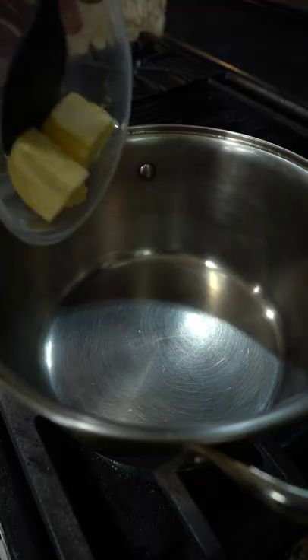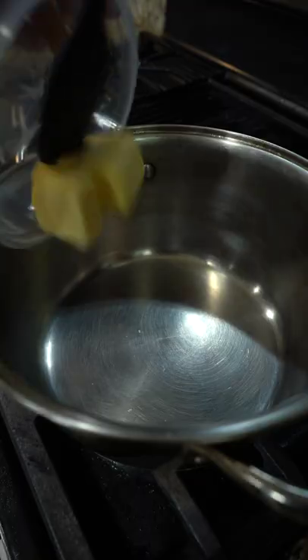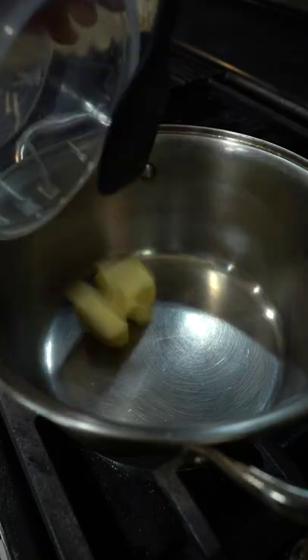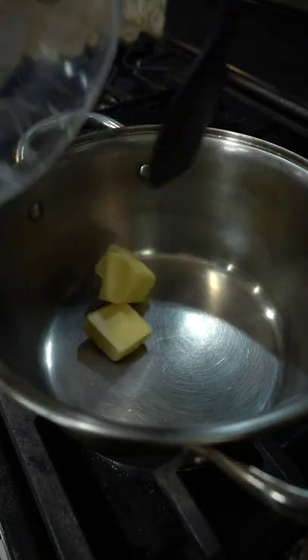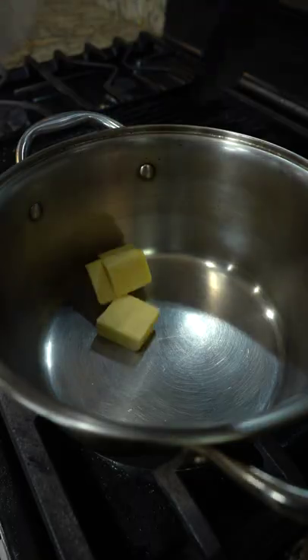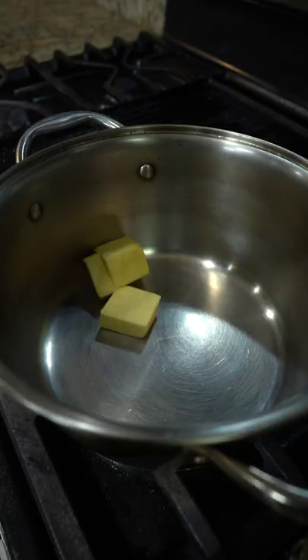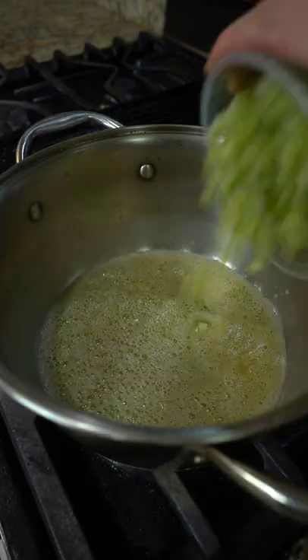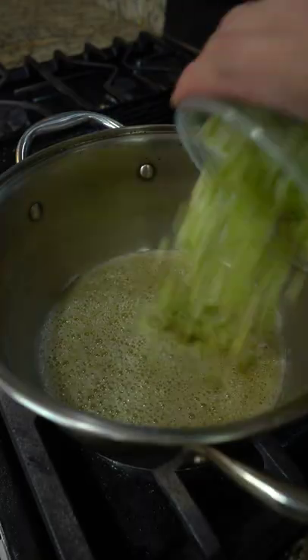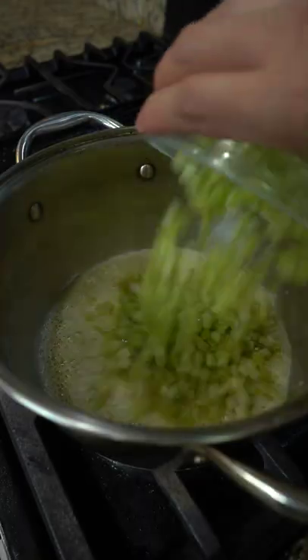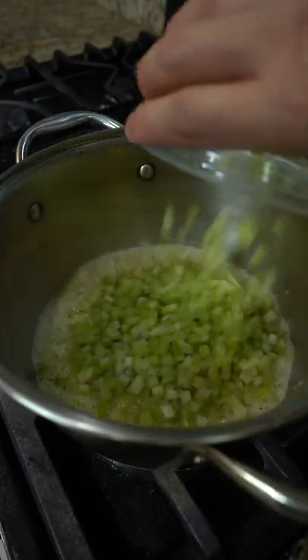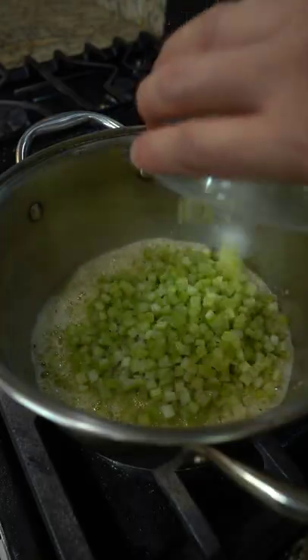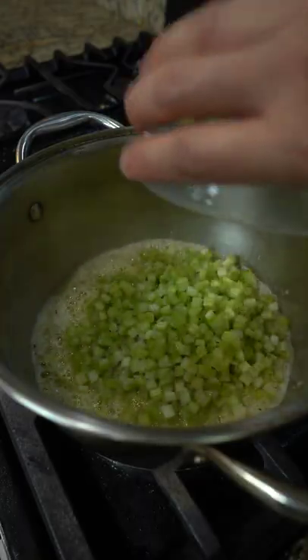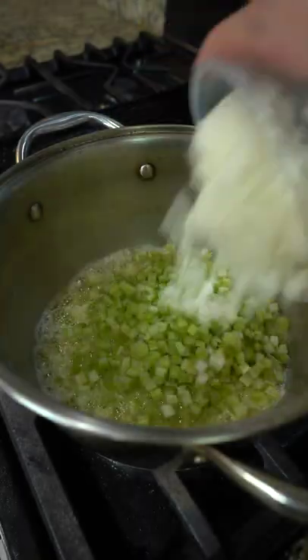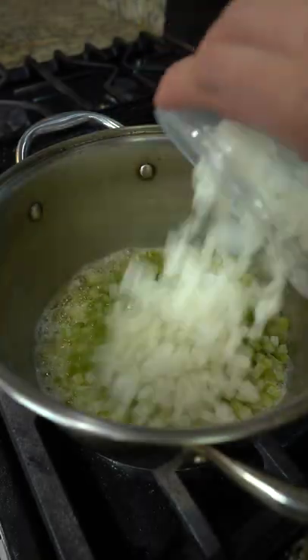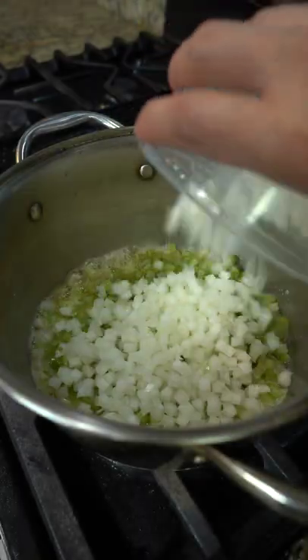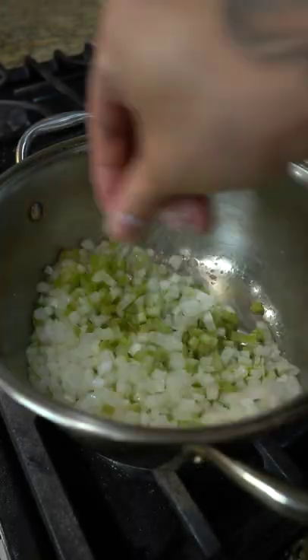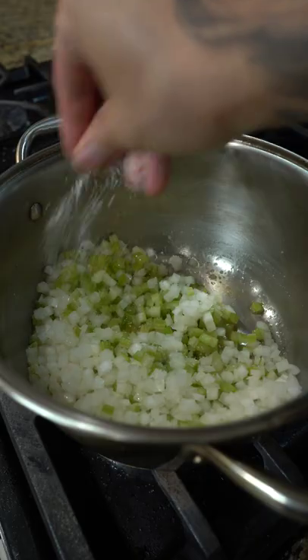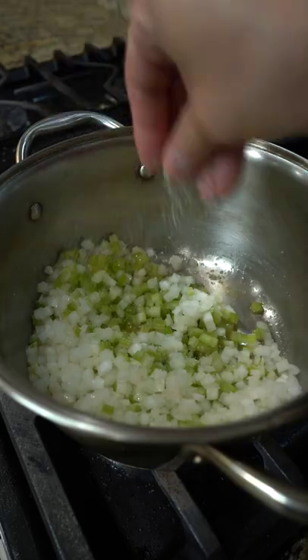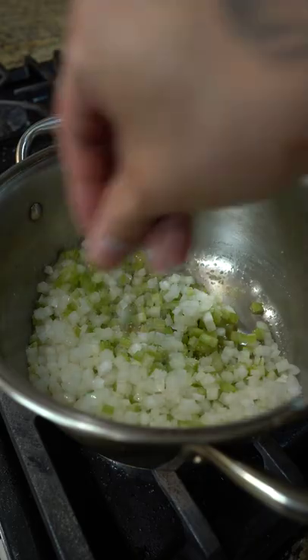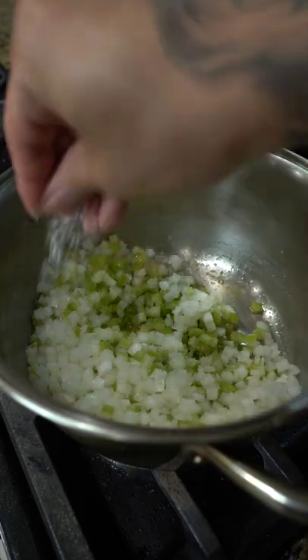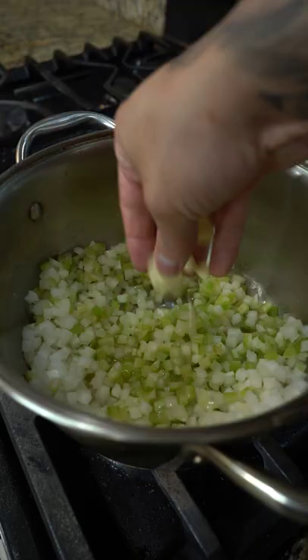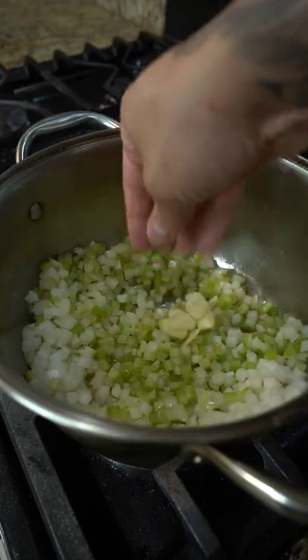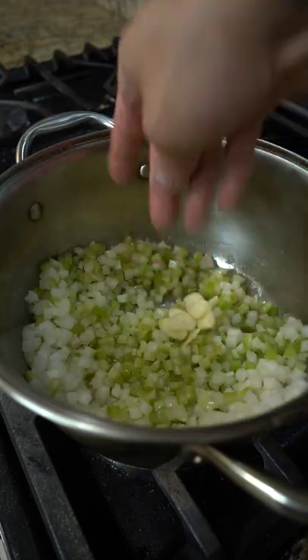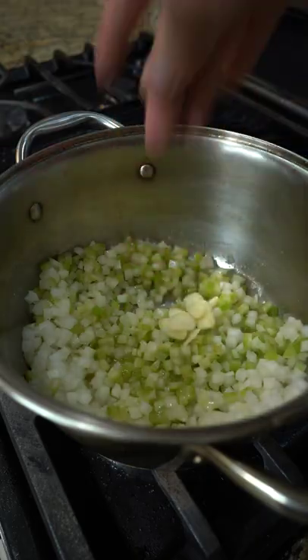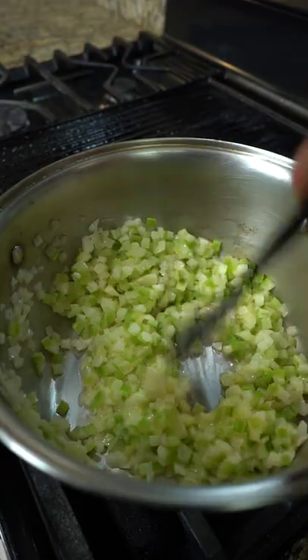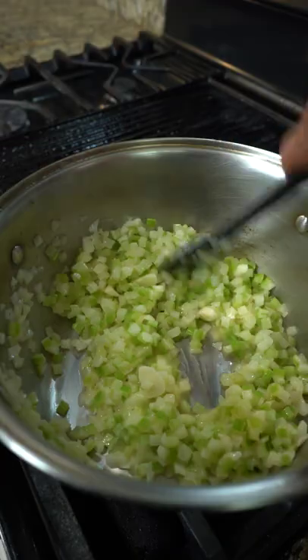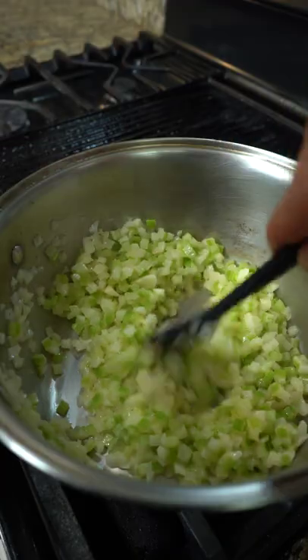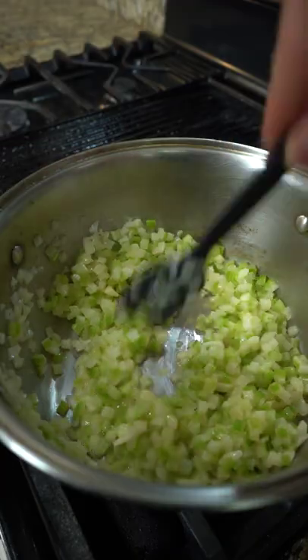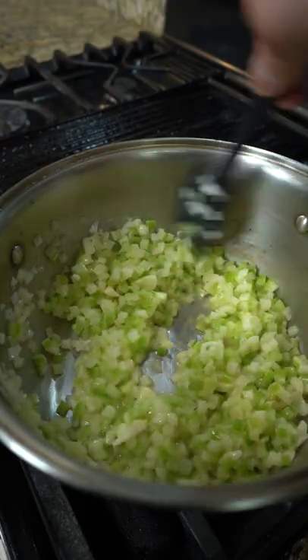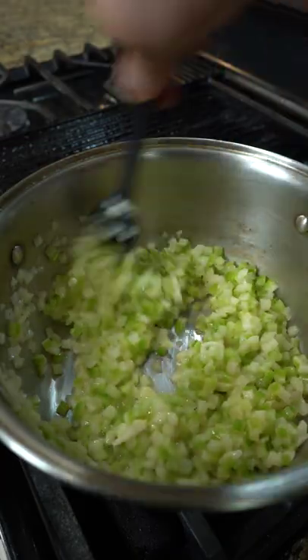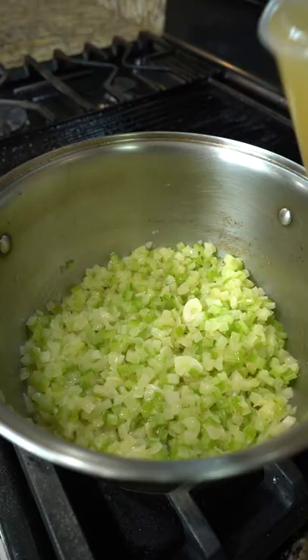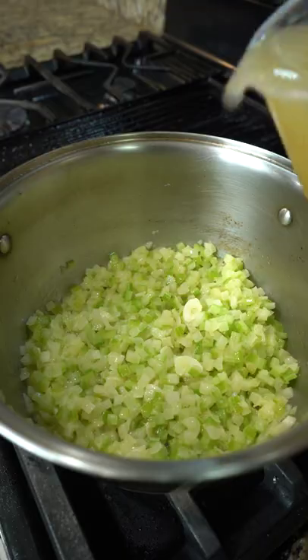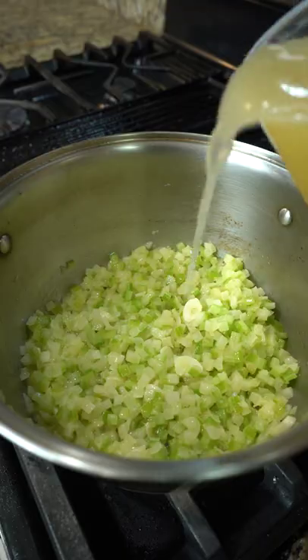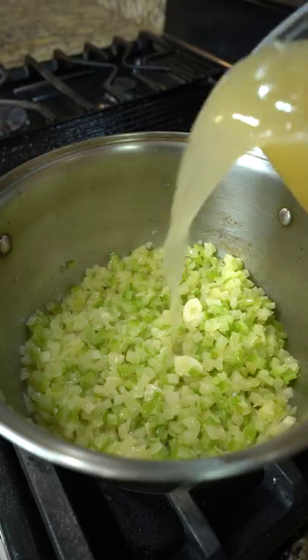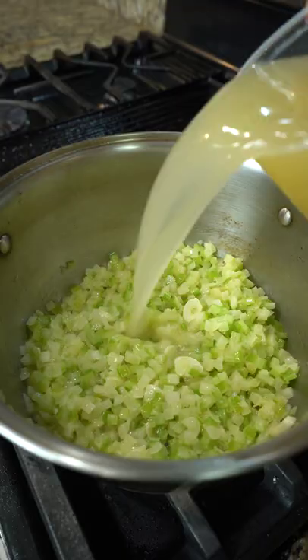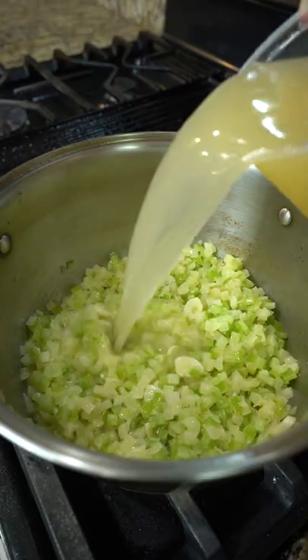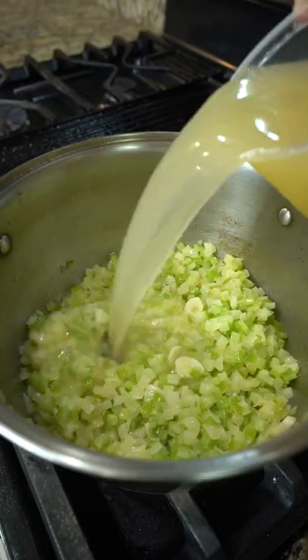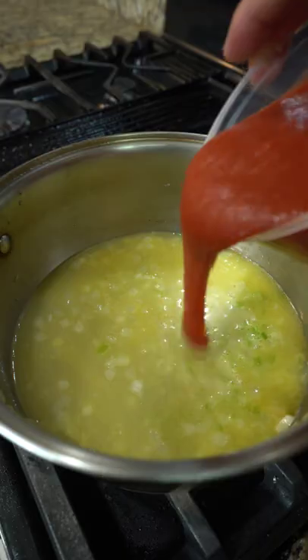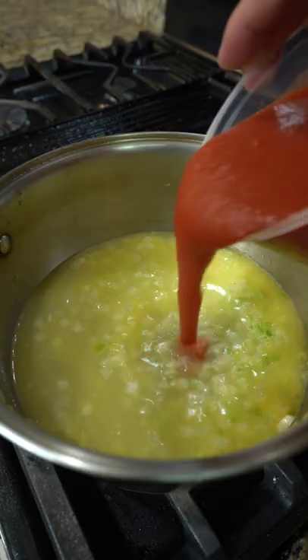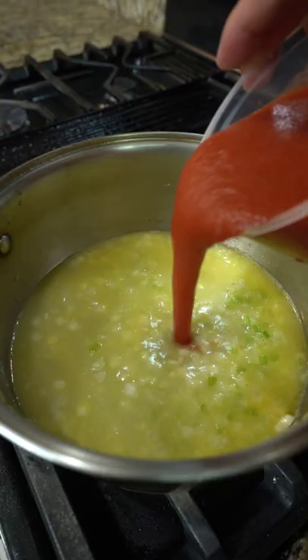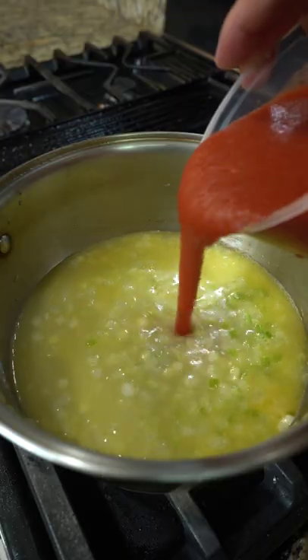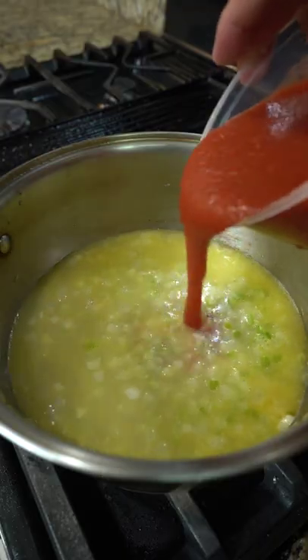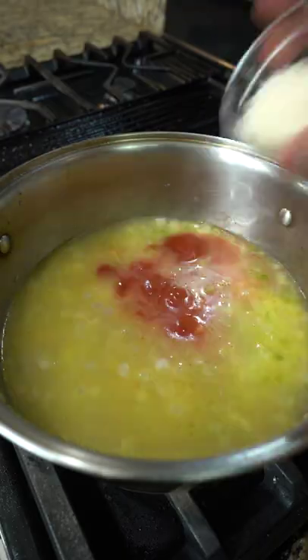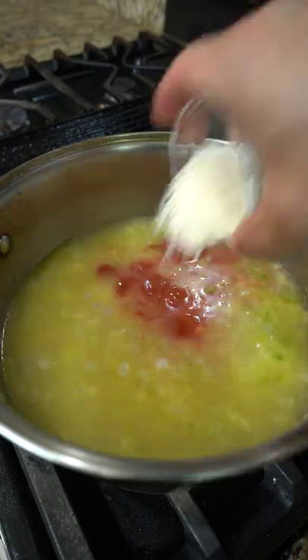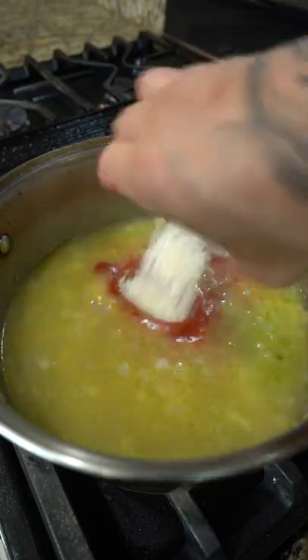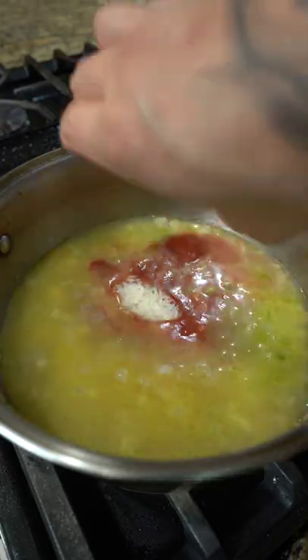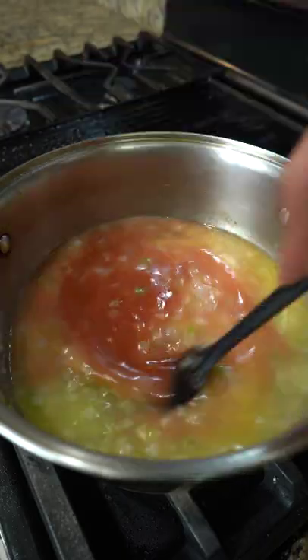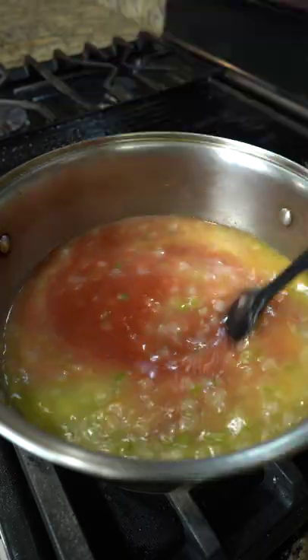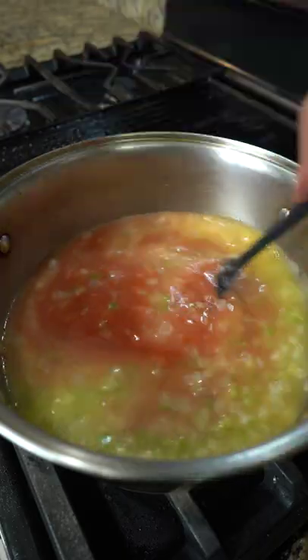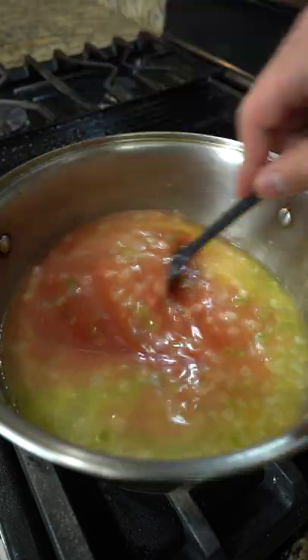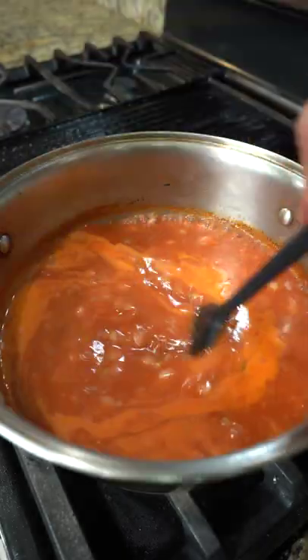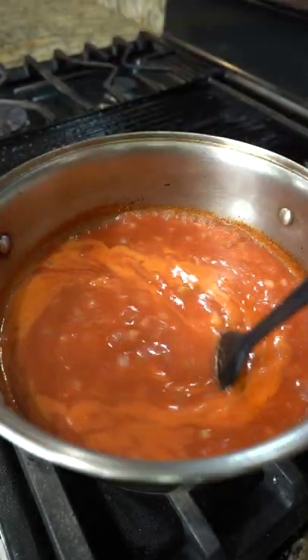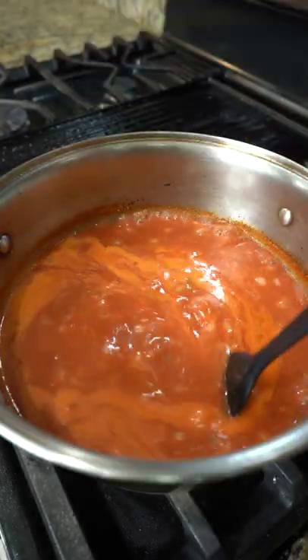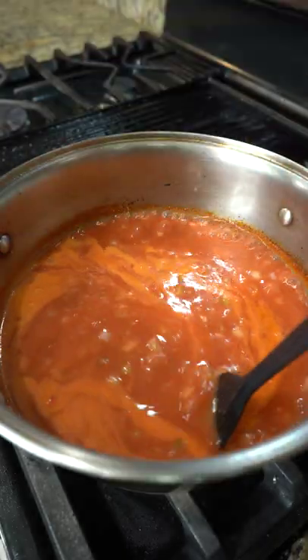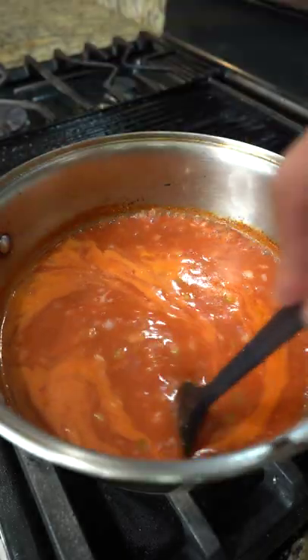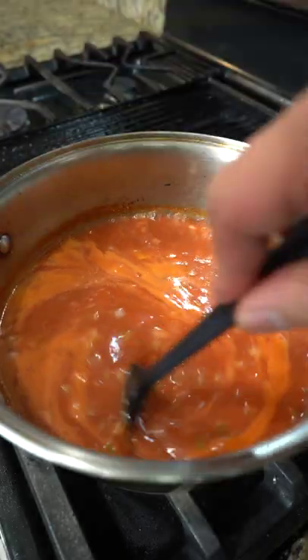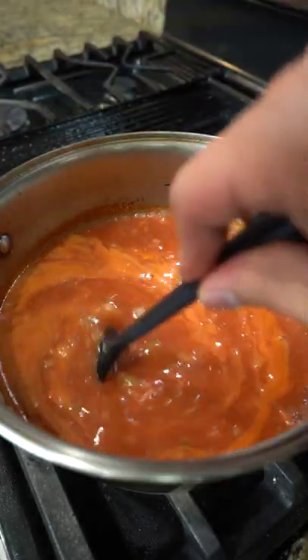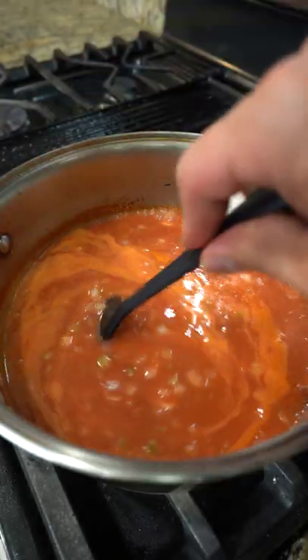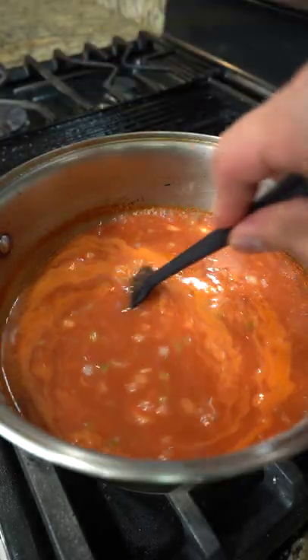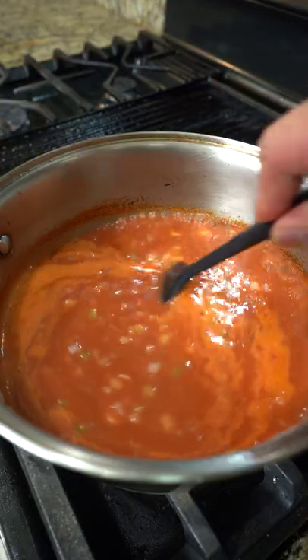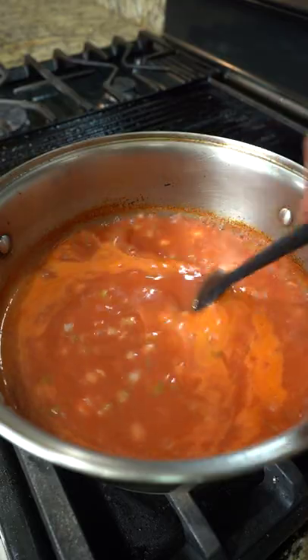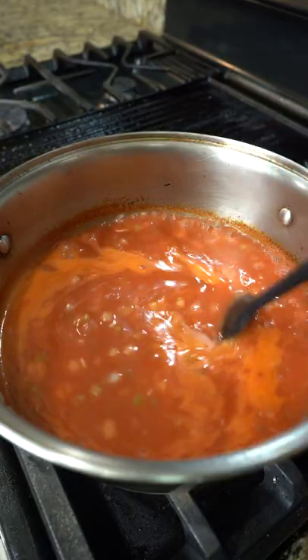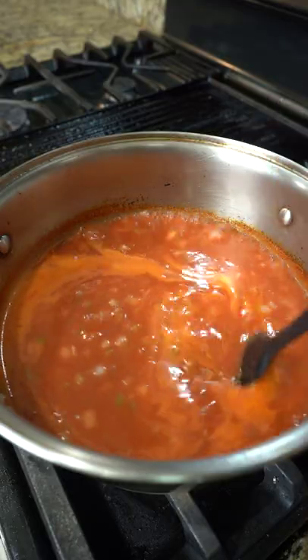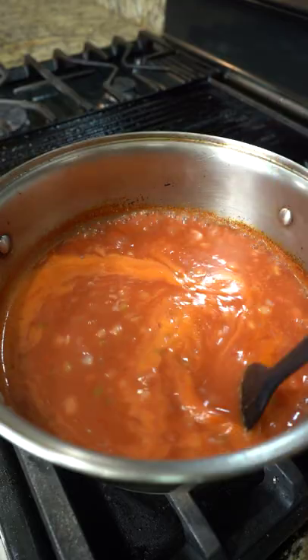Start by adding butter, followed by celery, onion, a pinch of salt, and garlic. Sweat on medium low, then add chicken stock, tomato sauce, and rice grain. Give it a mix, then simmer for 10 to 15 minutes.